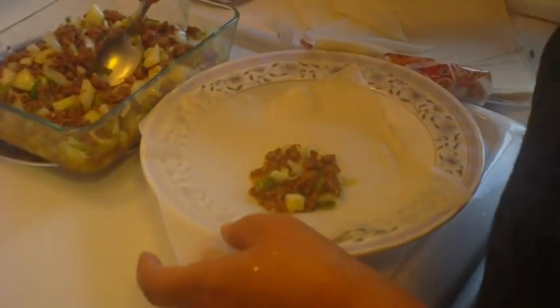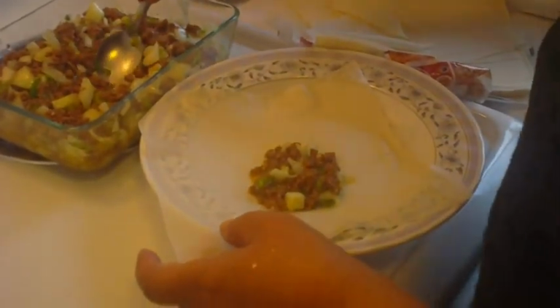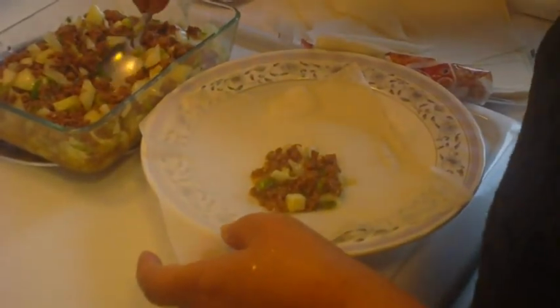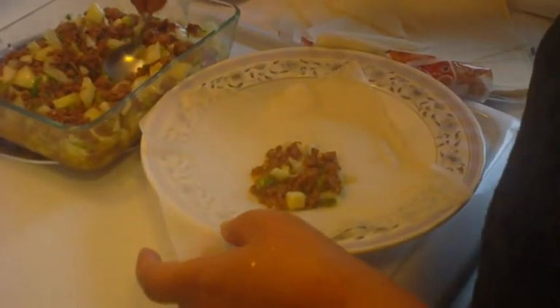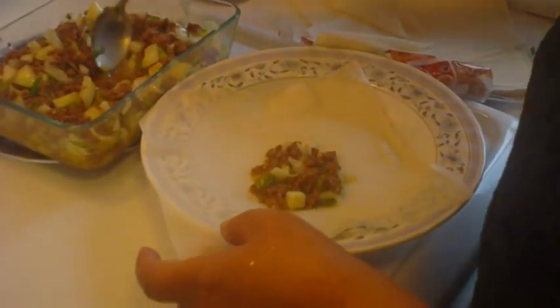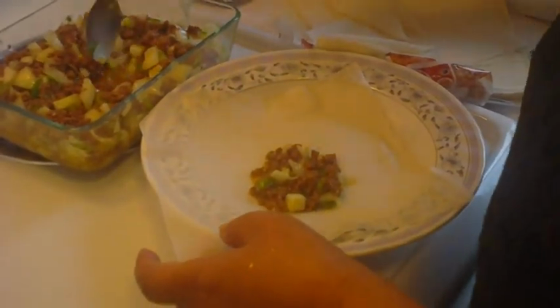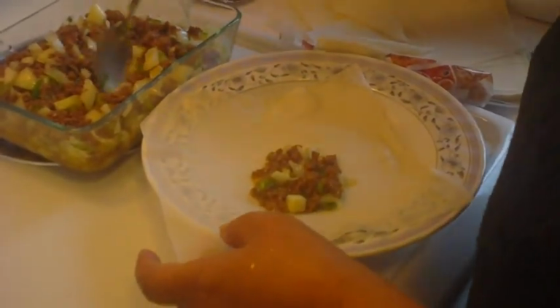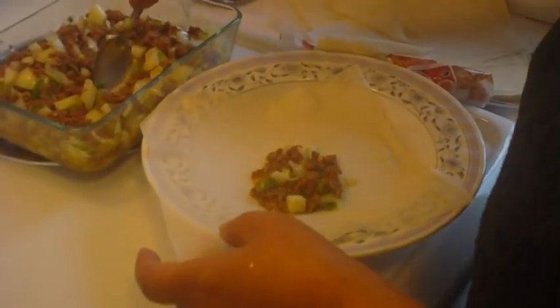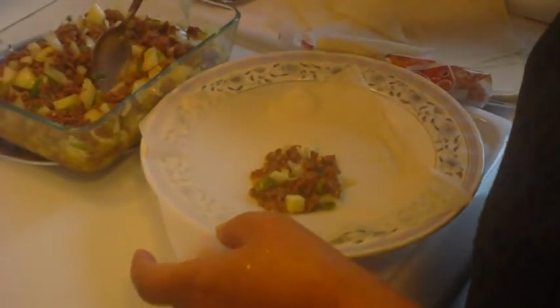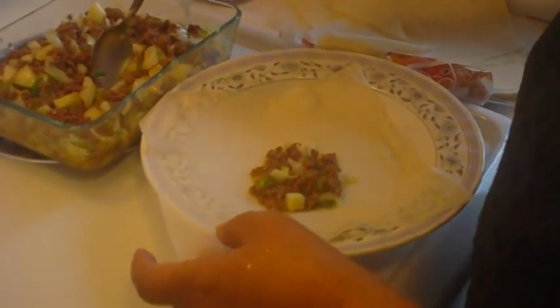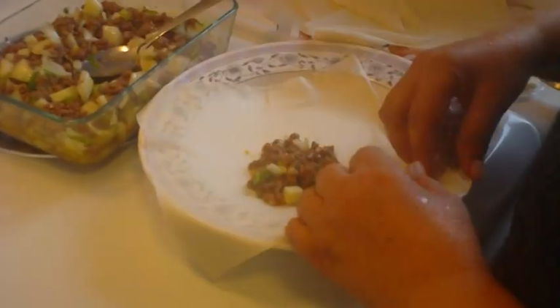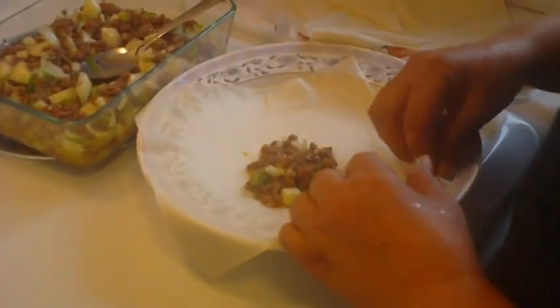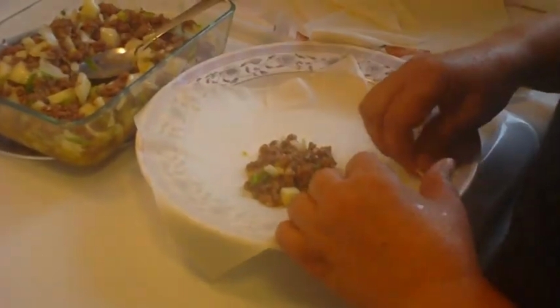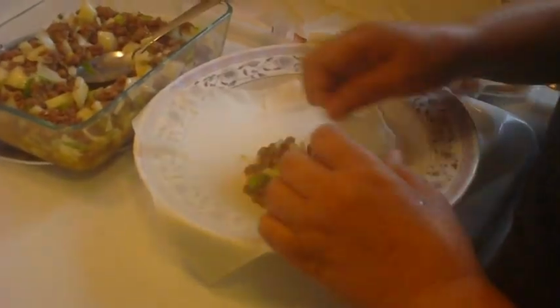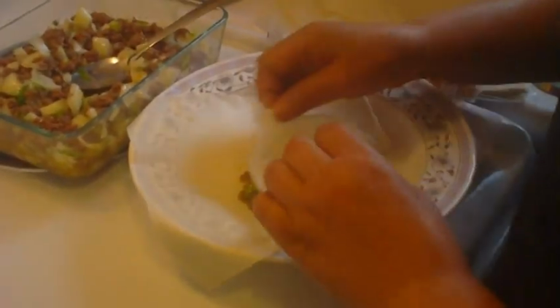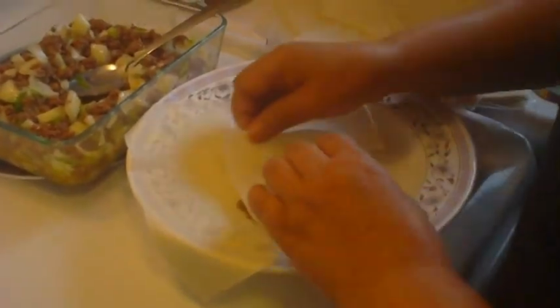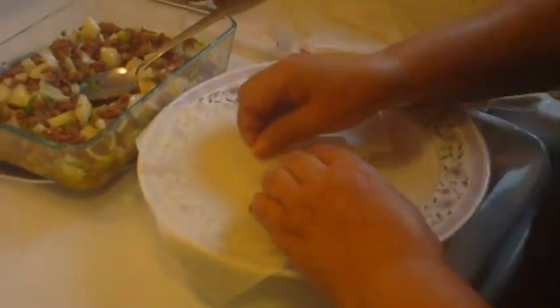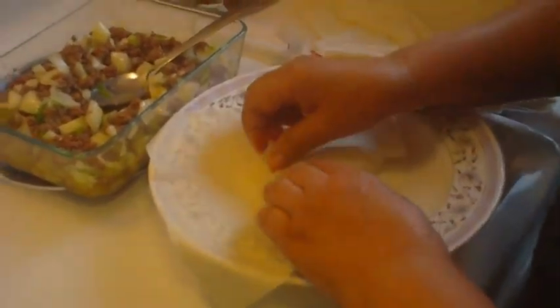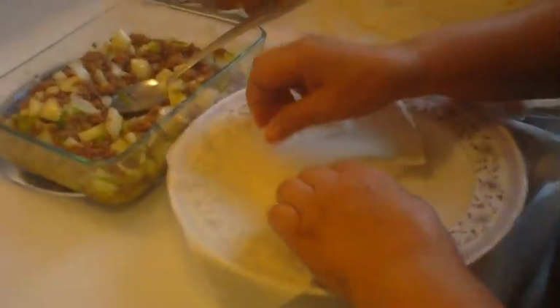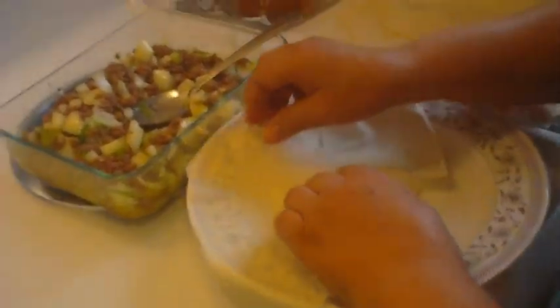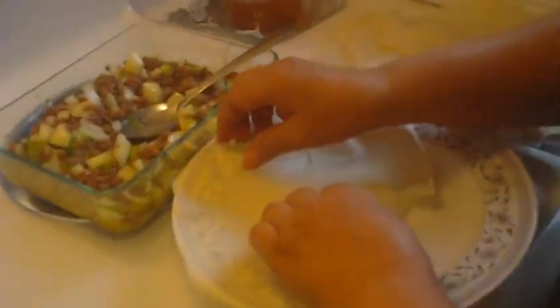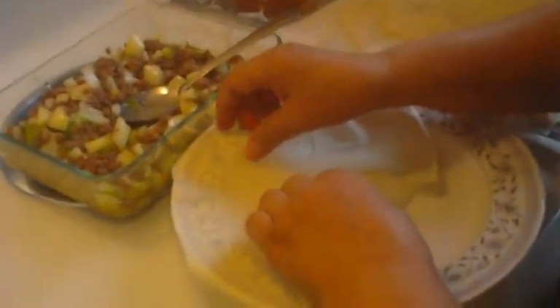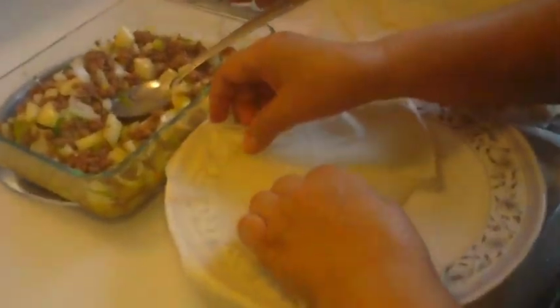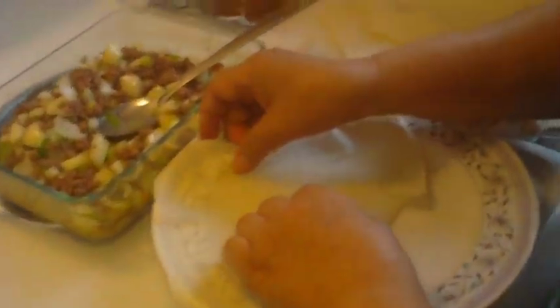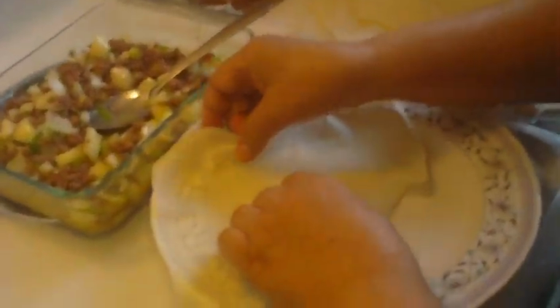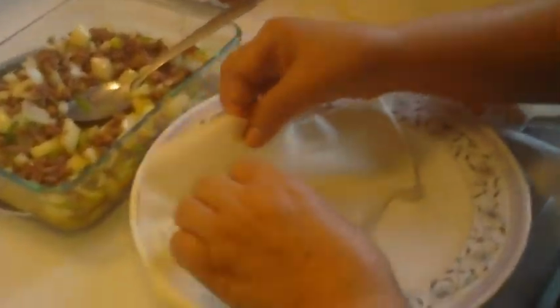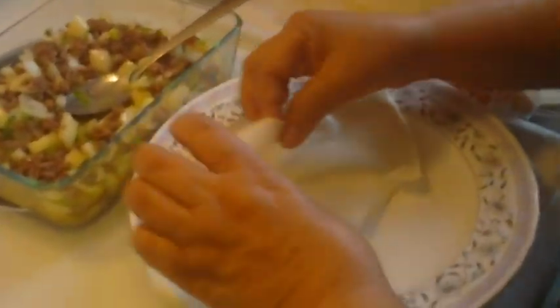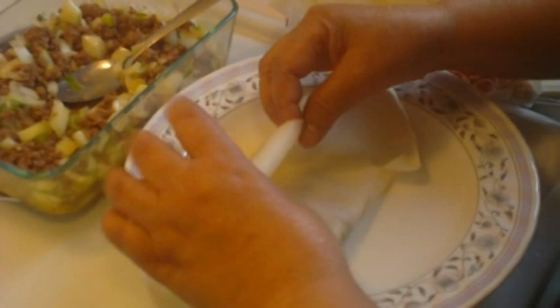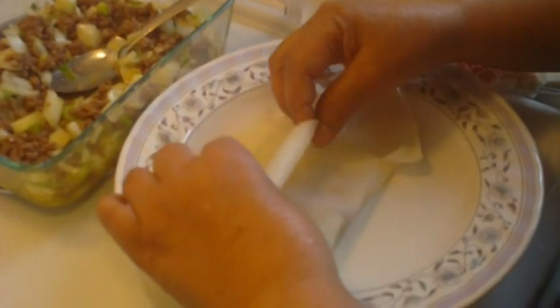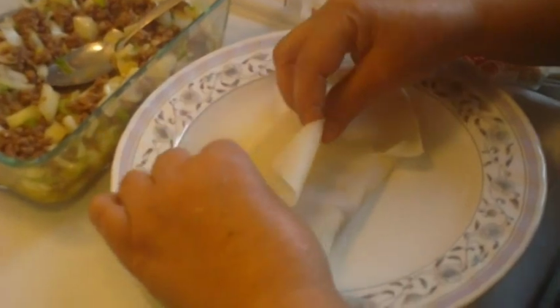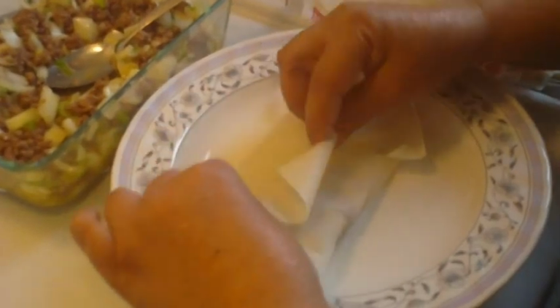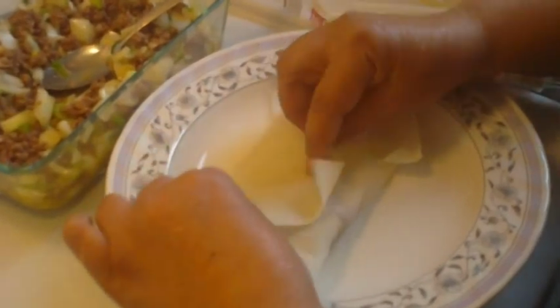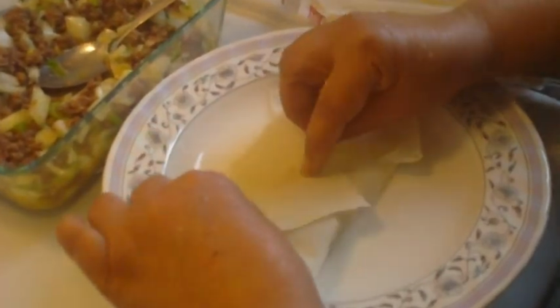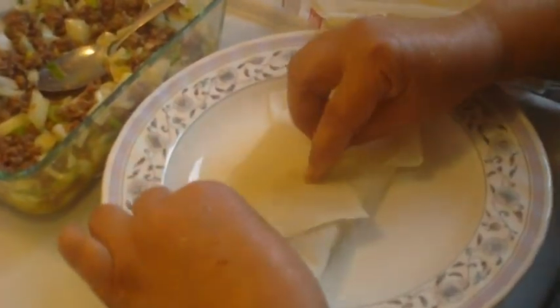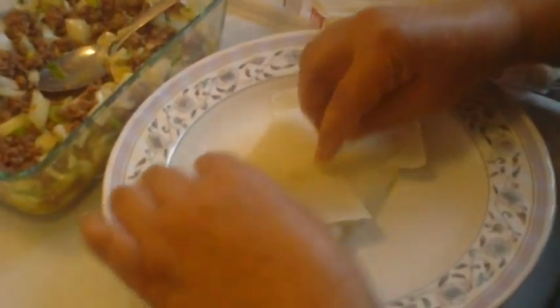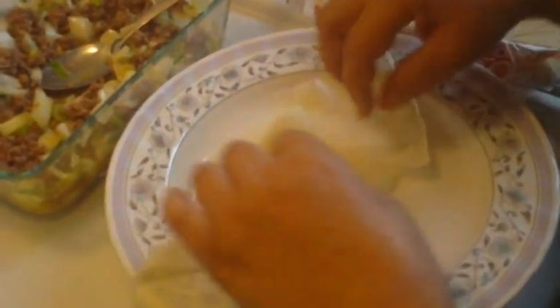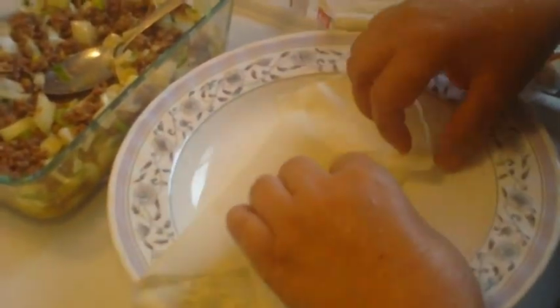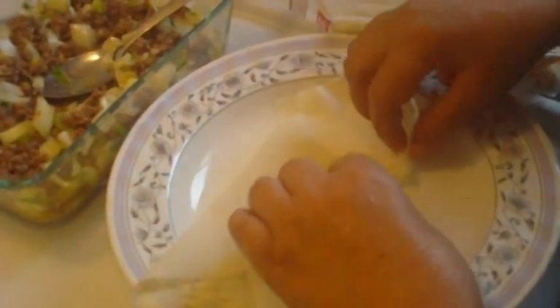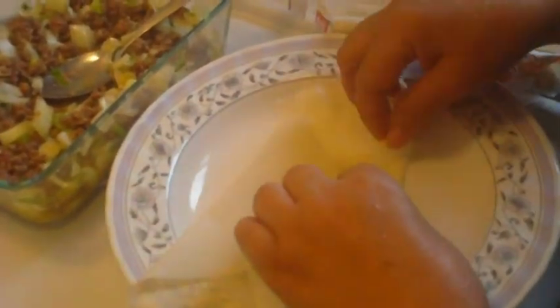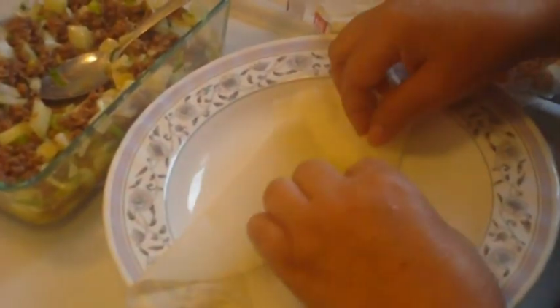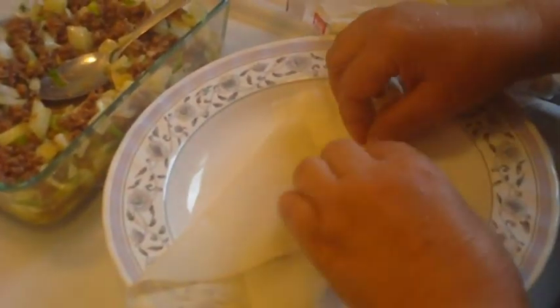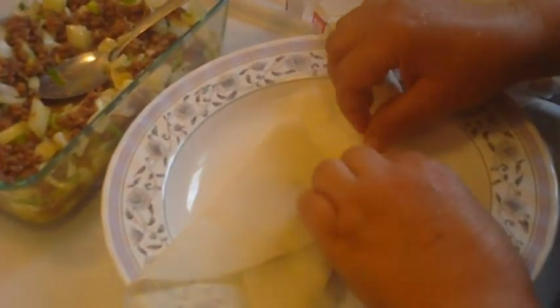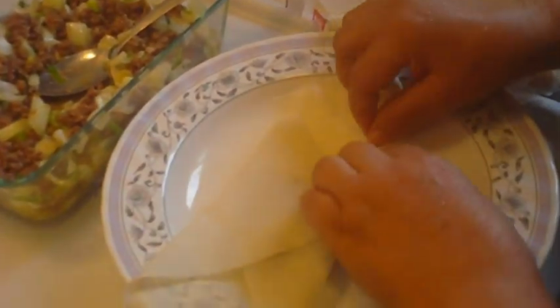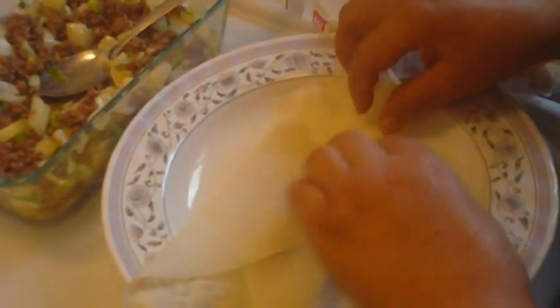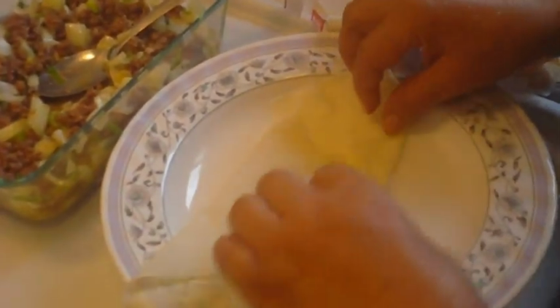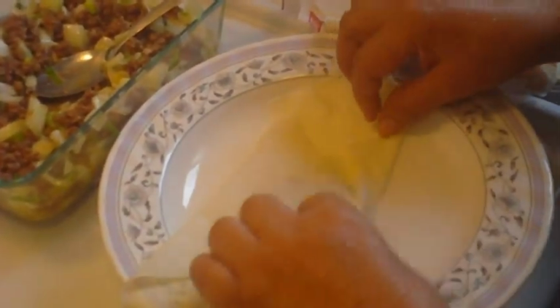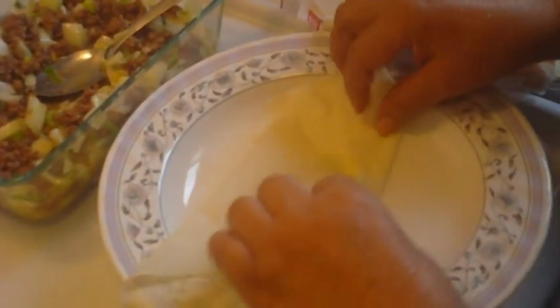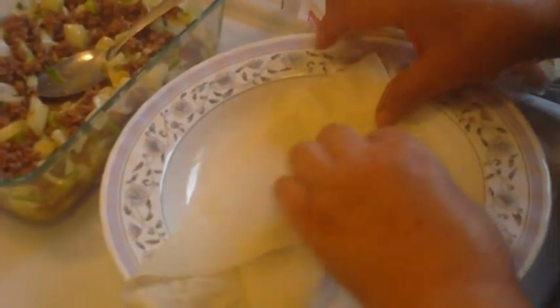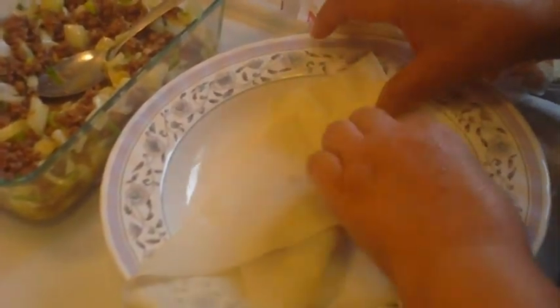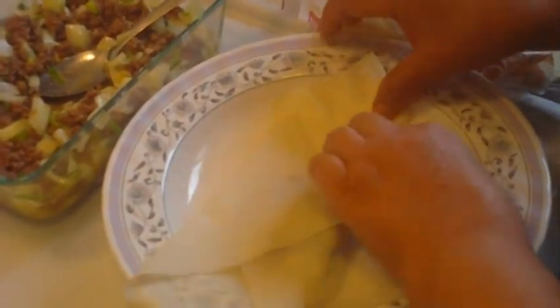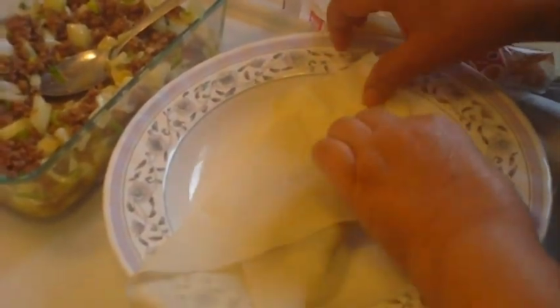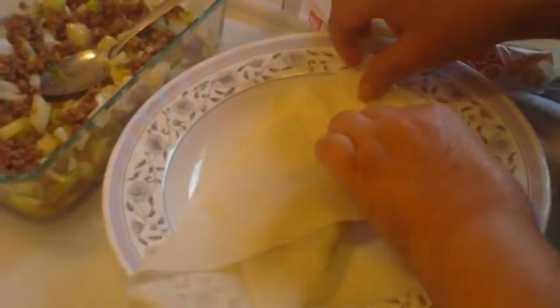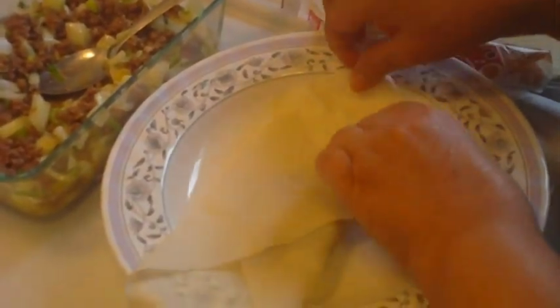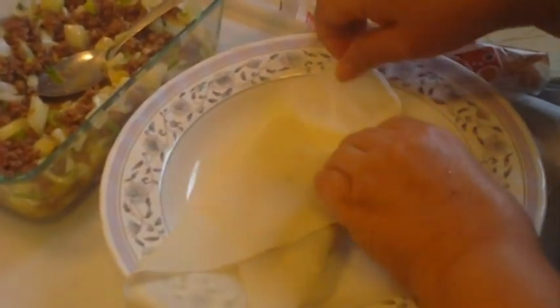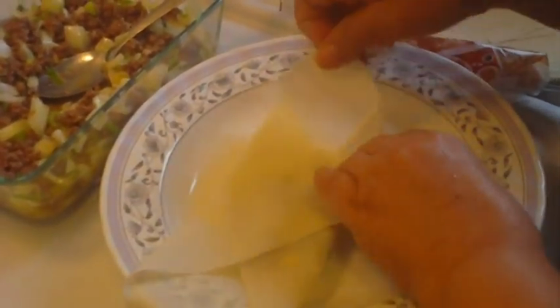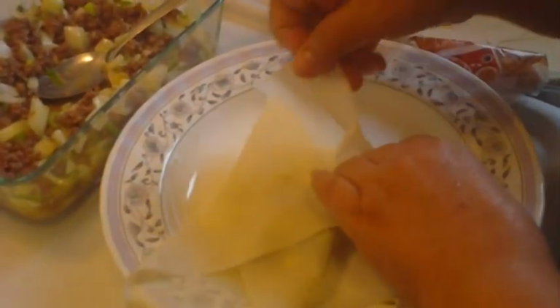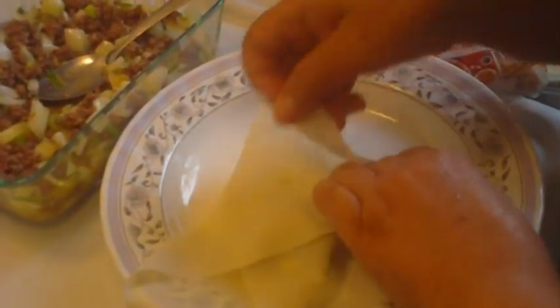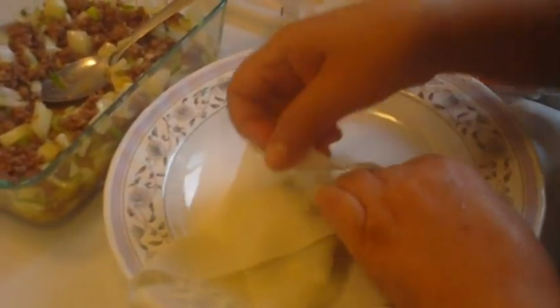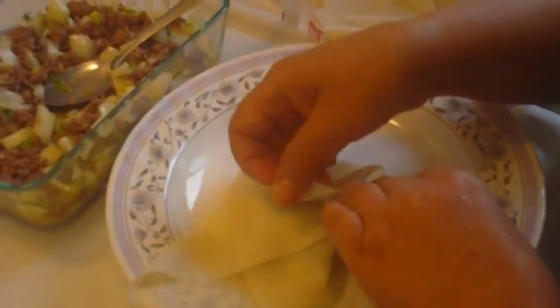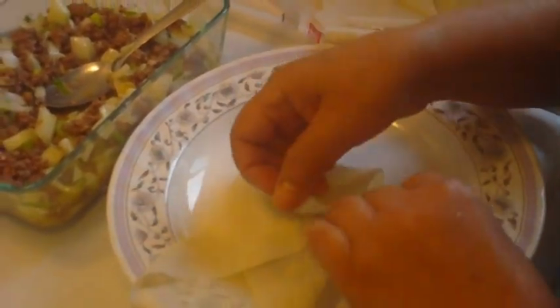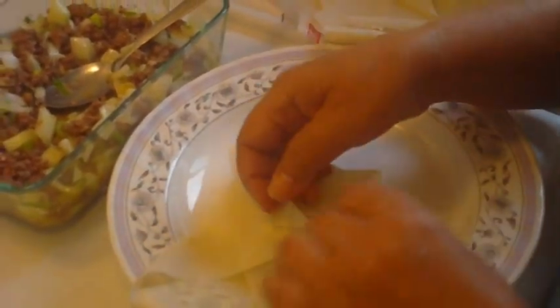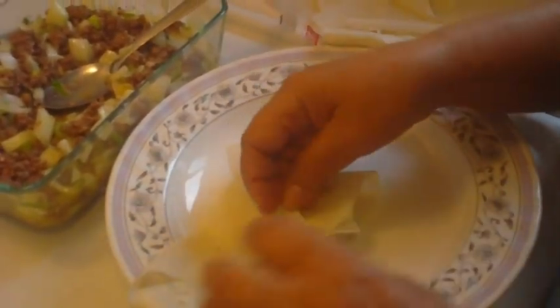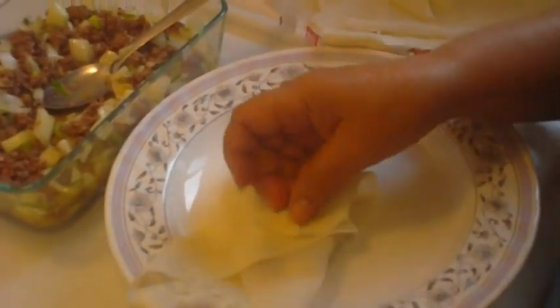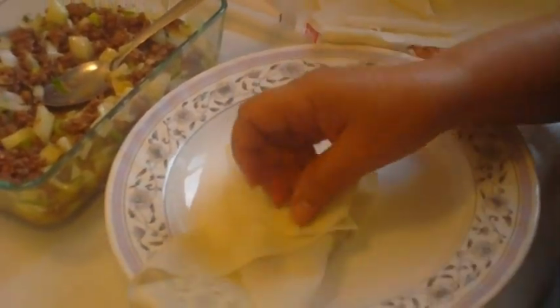She then folds the corners to cover the mixture, as you can see. She sets the pastry aside and repeats until all the skins are used.